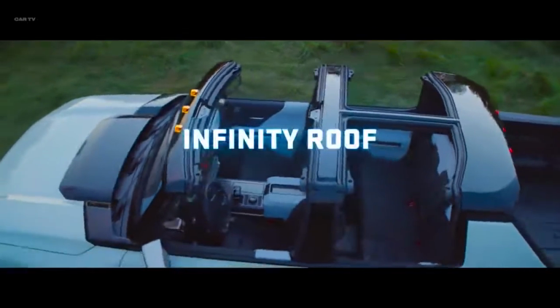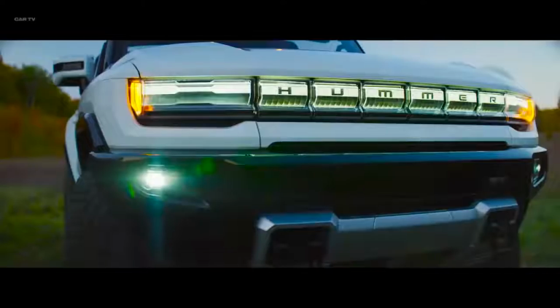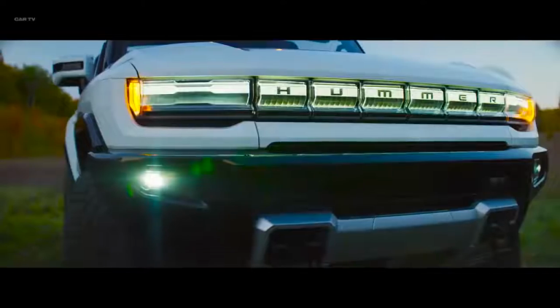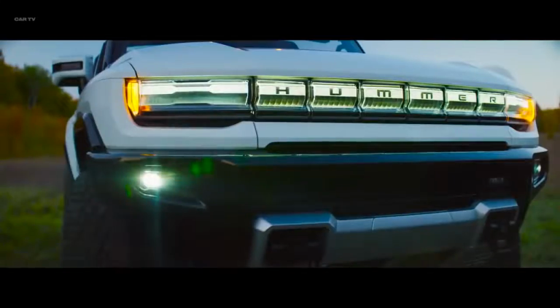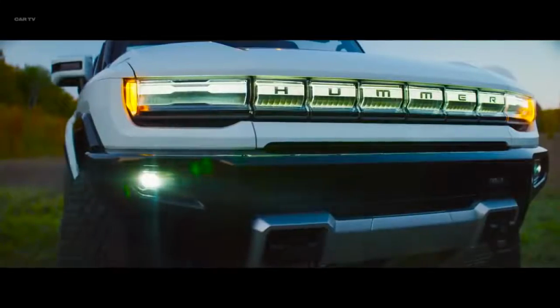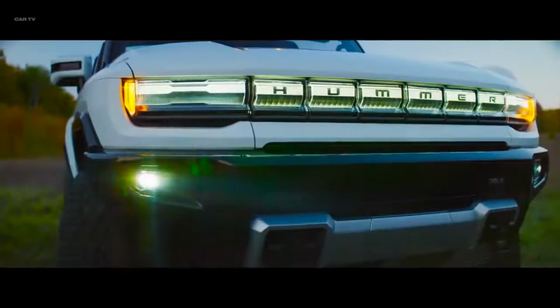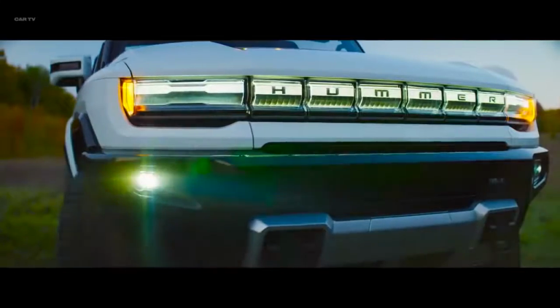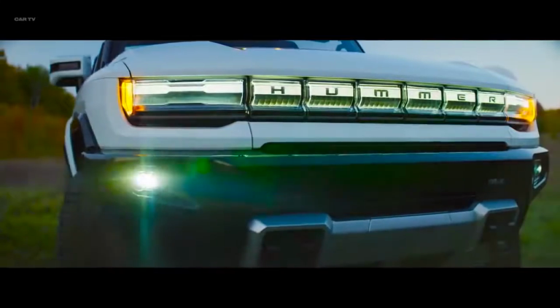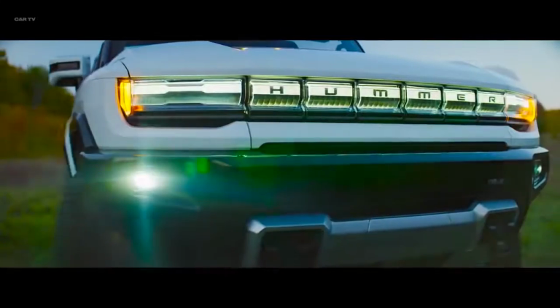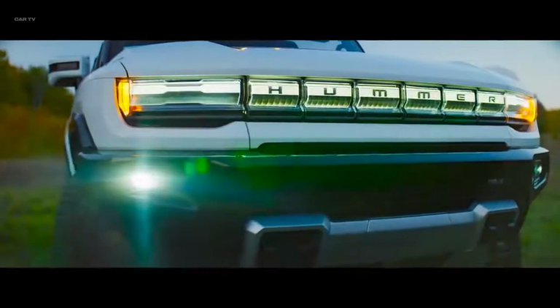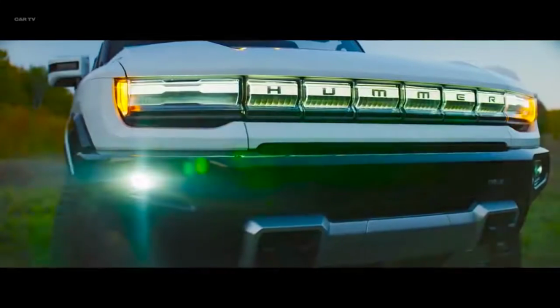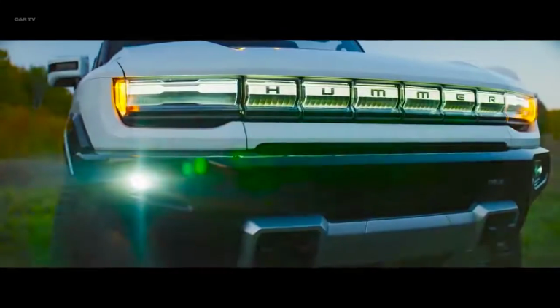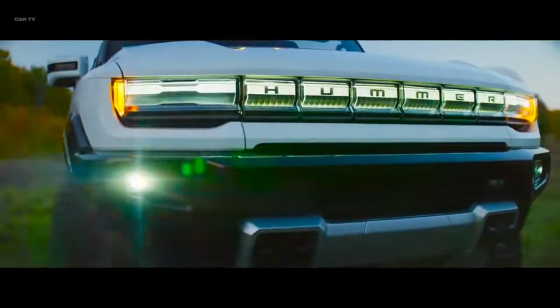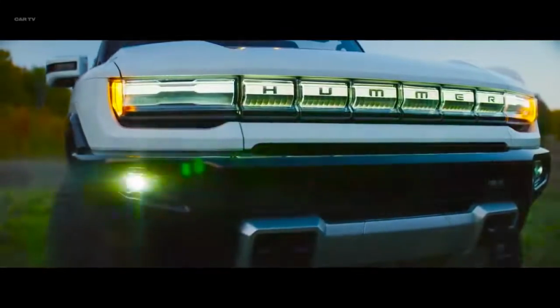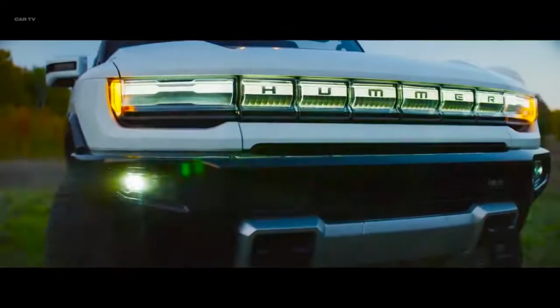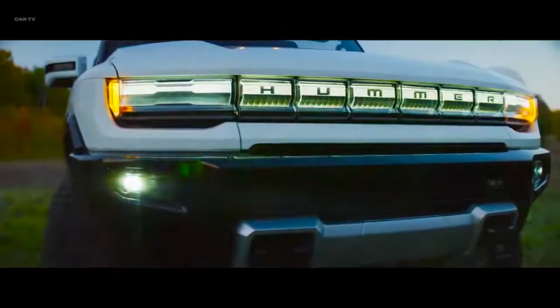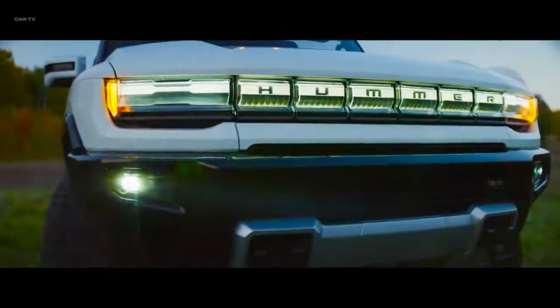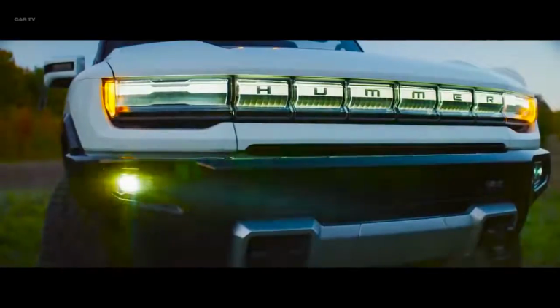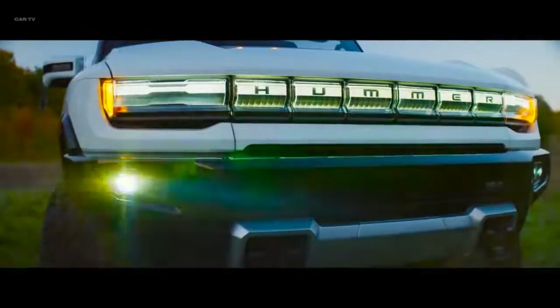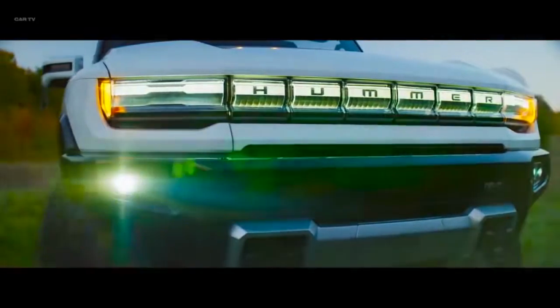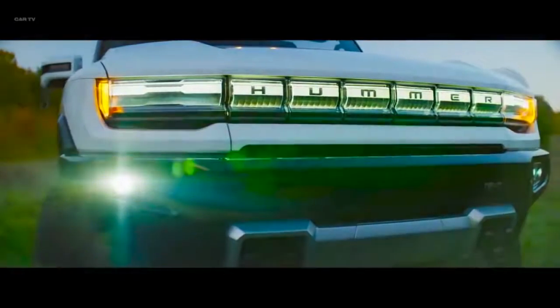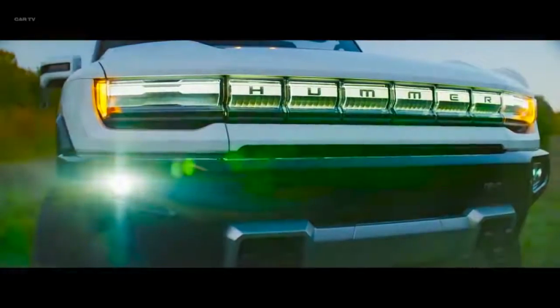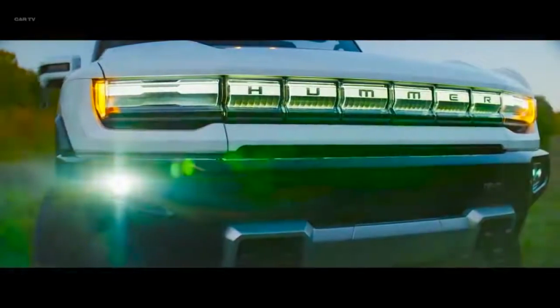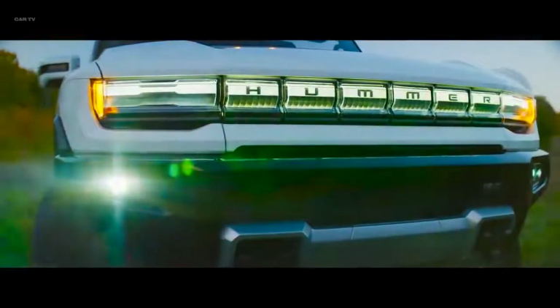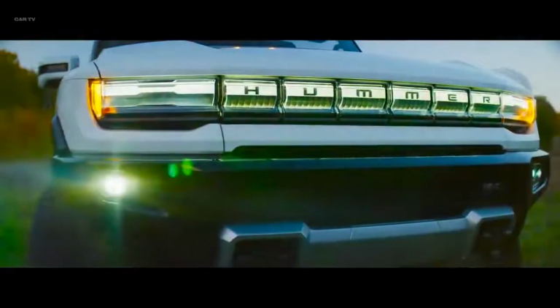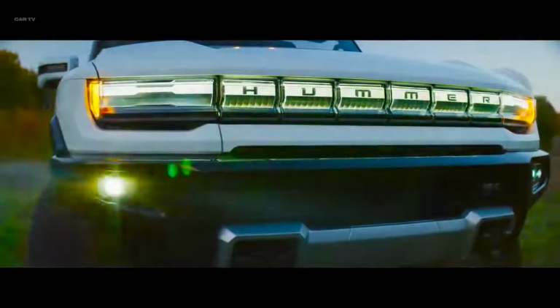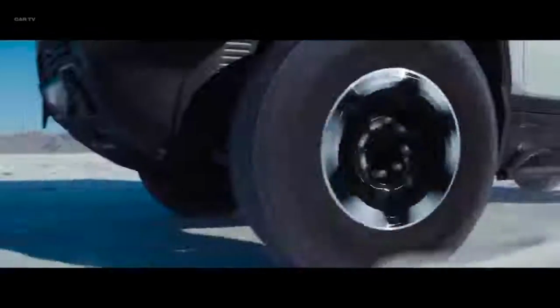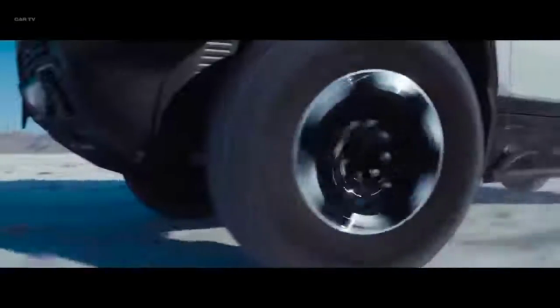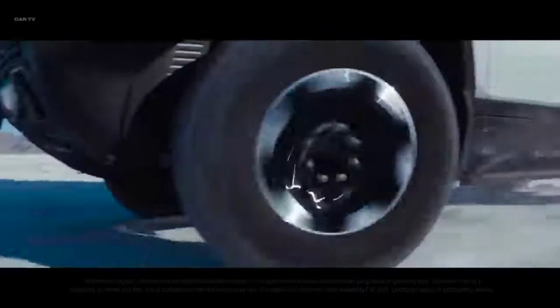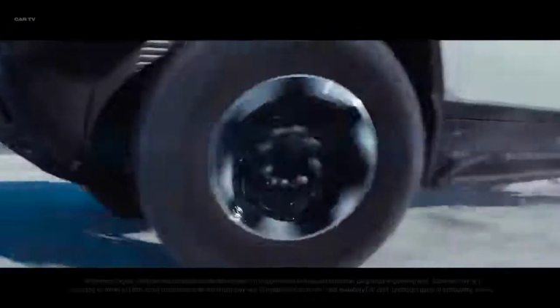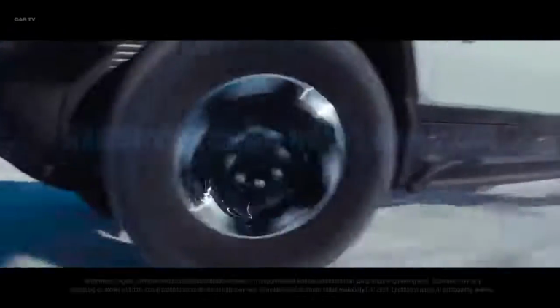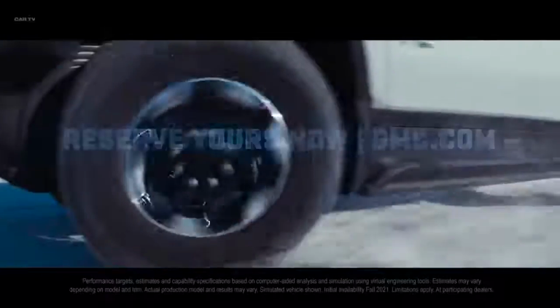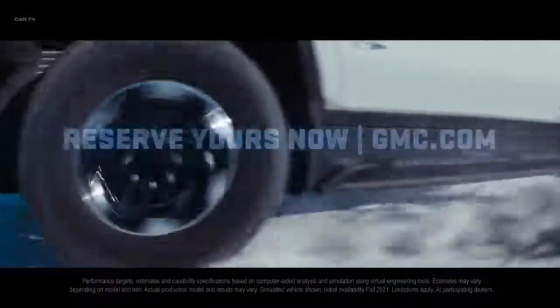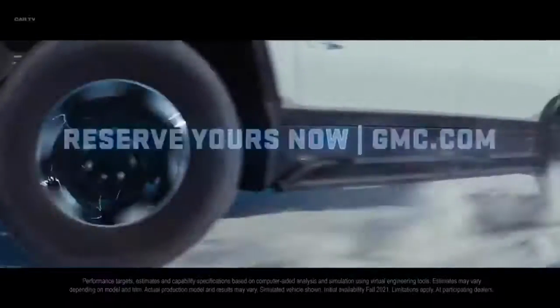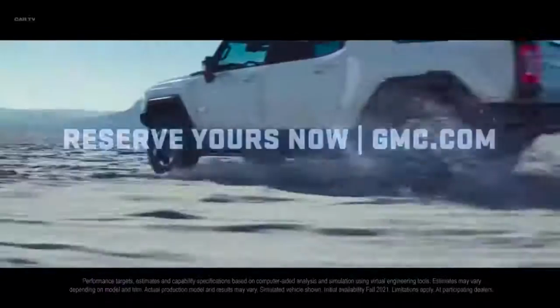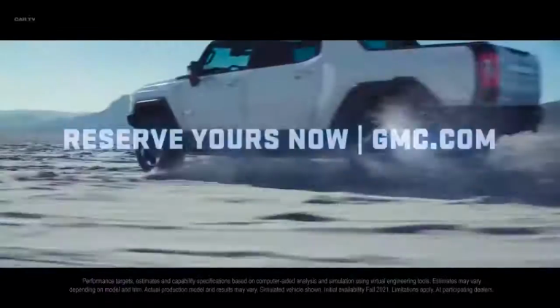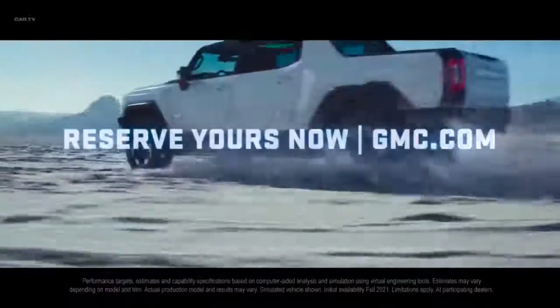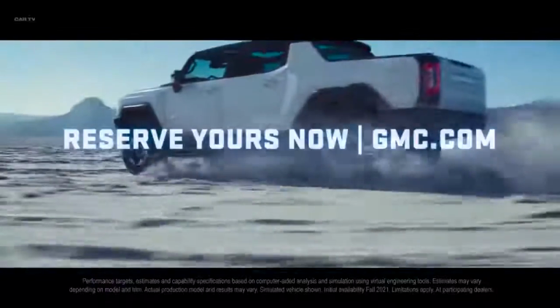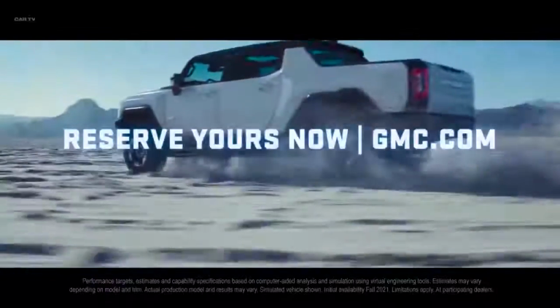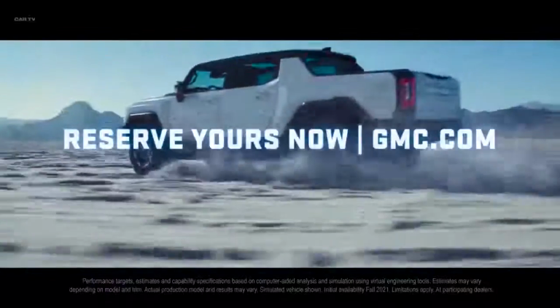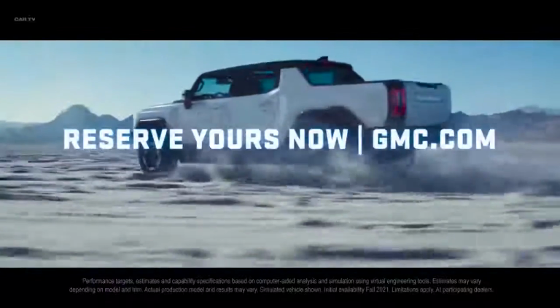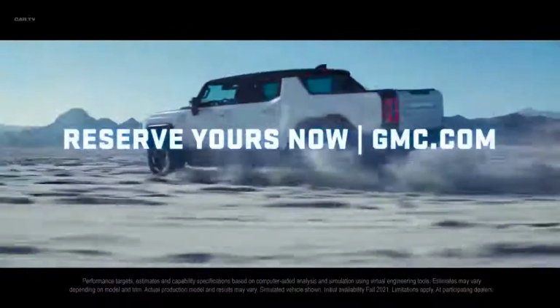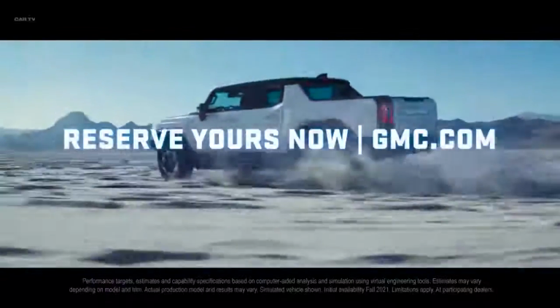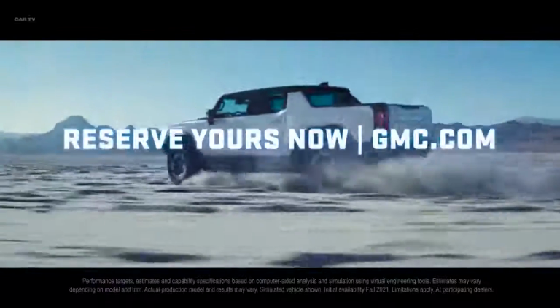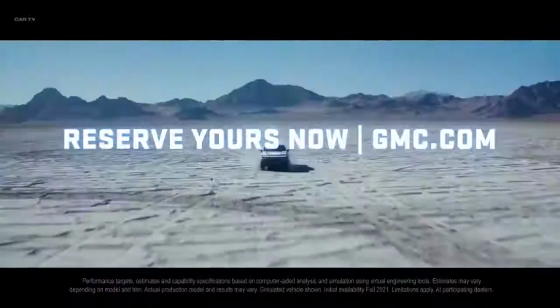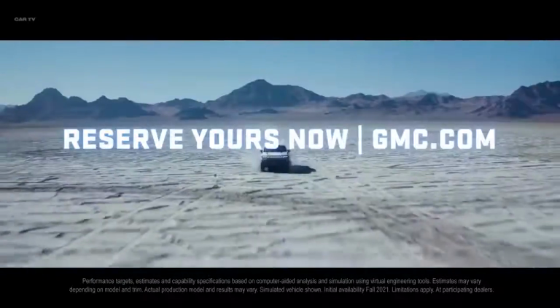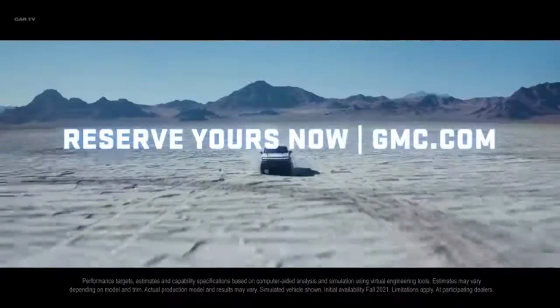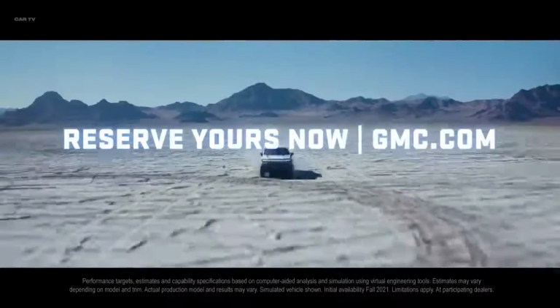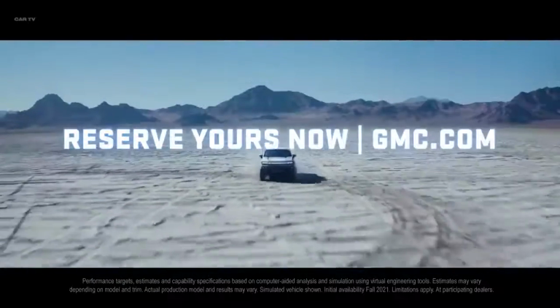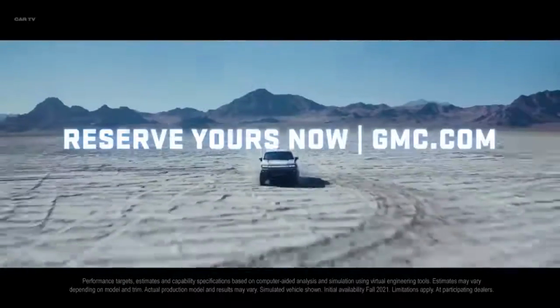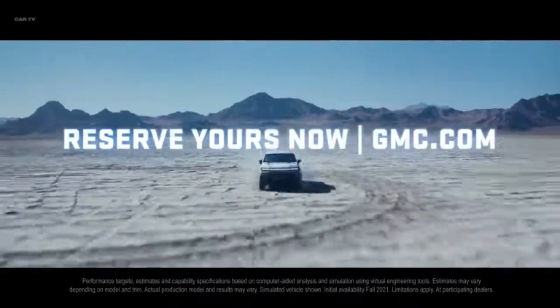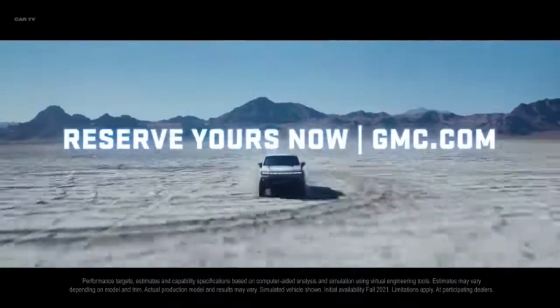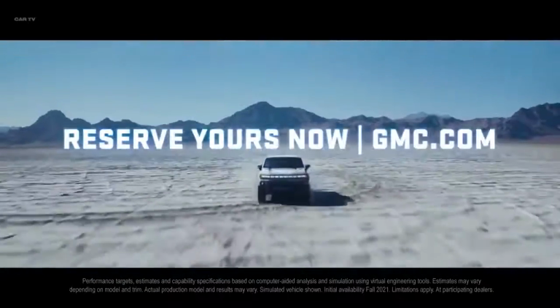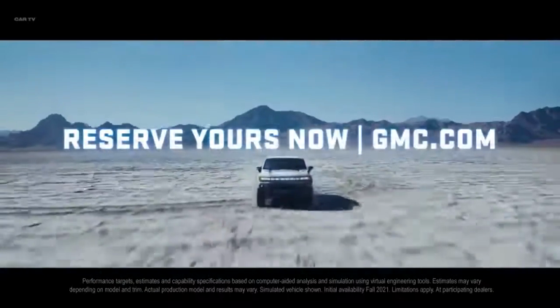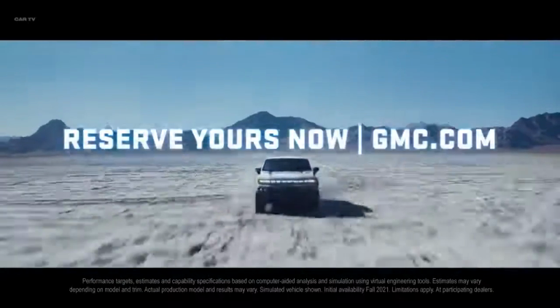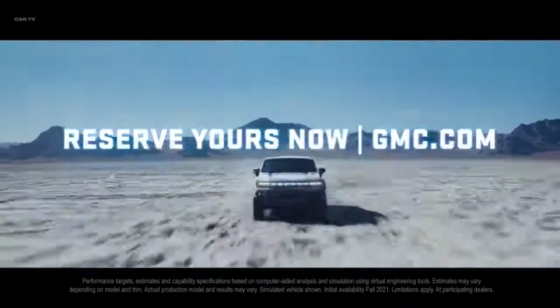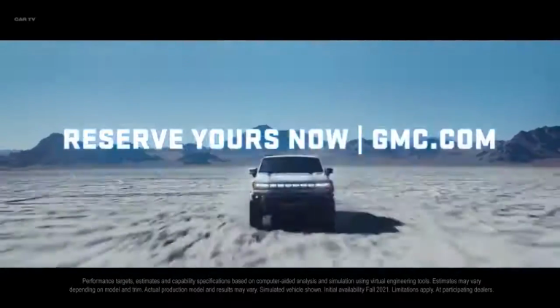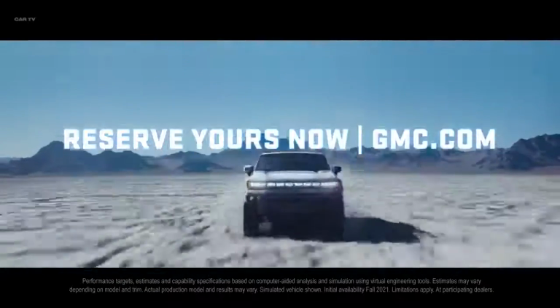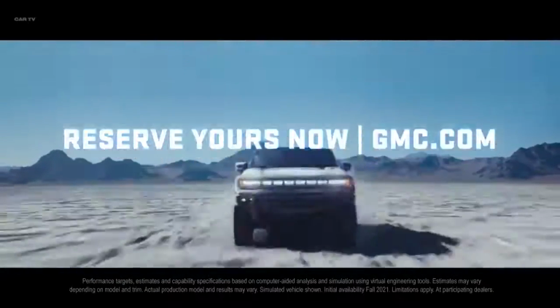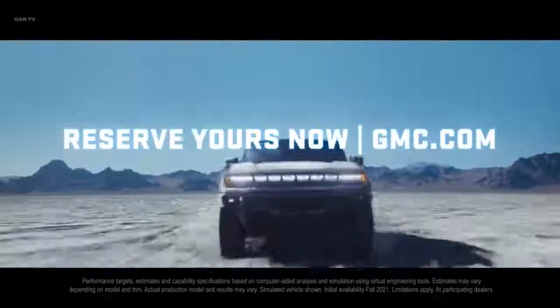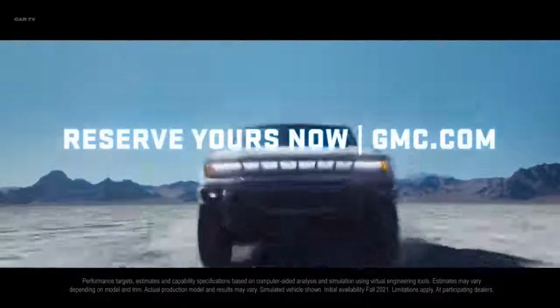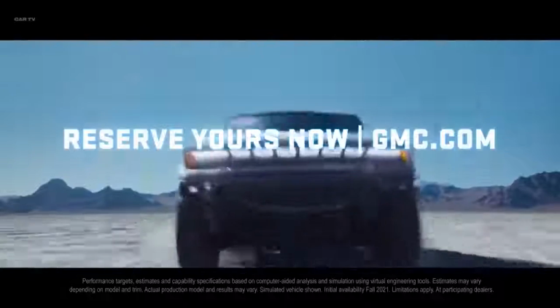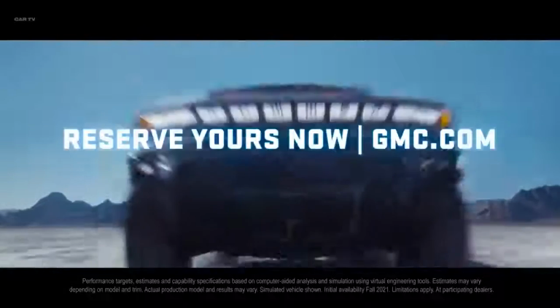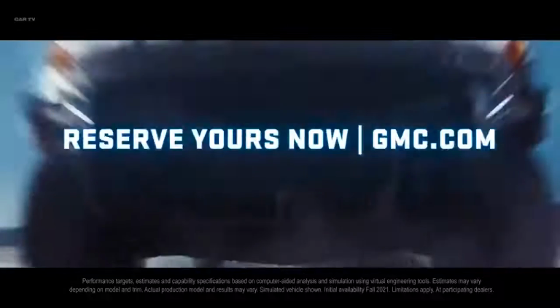Be among the first to own the revolutionary Hummer EV. Reserve your all-electric super truck now at GMC.com.